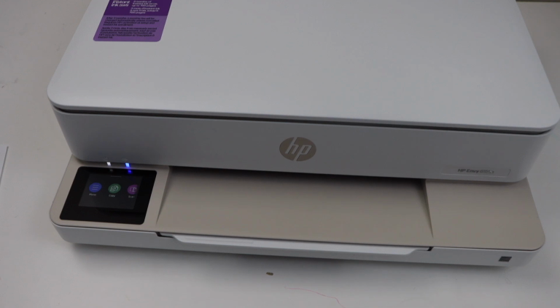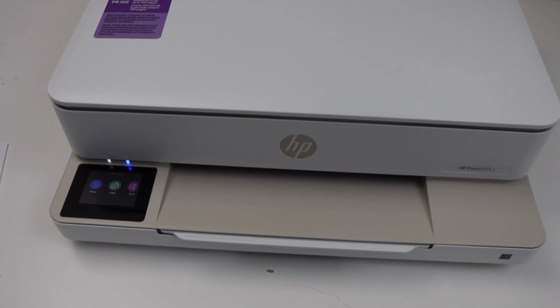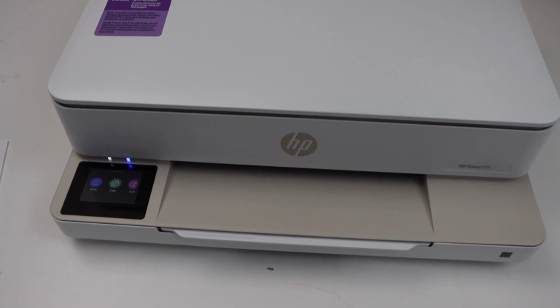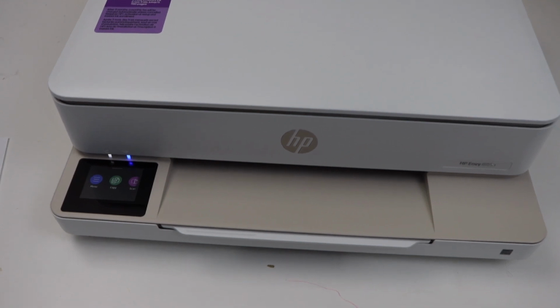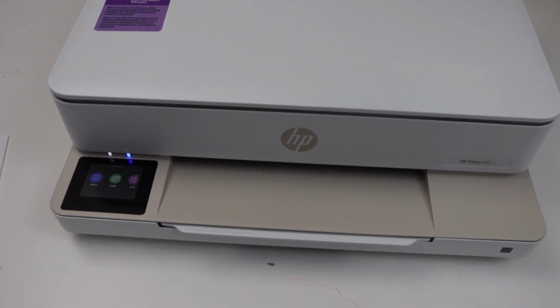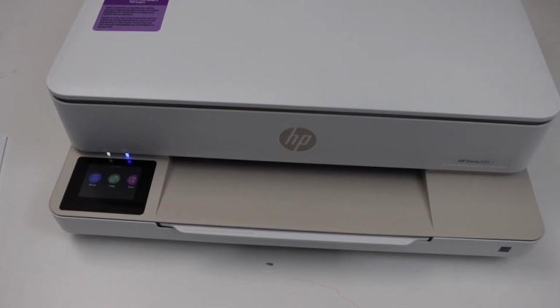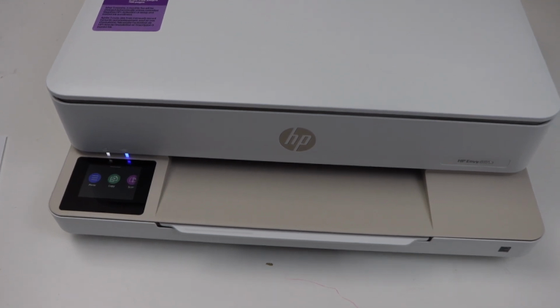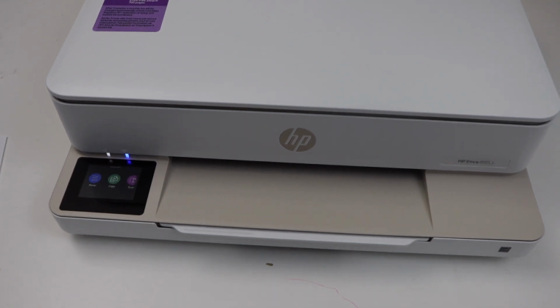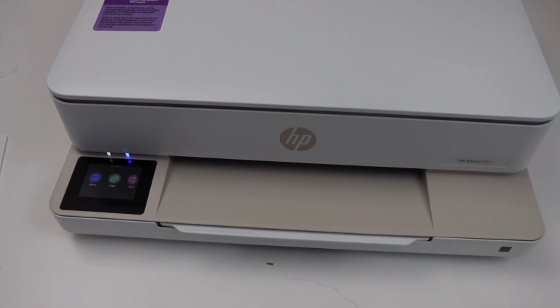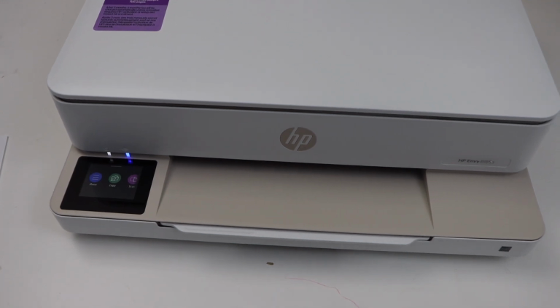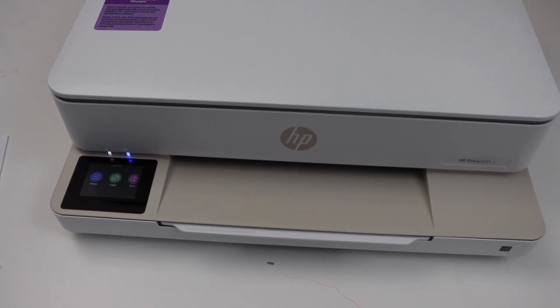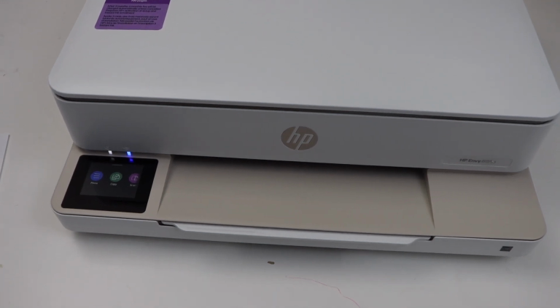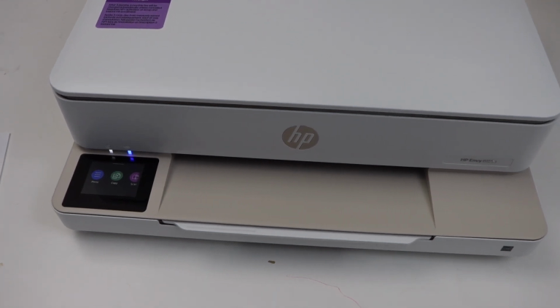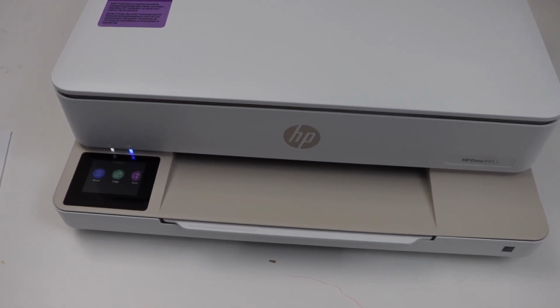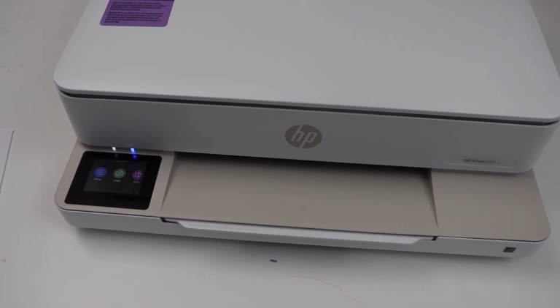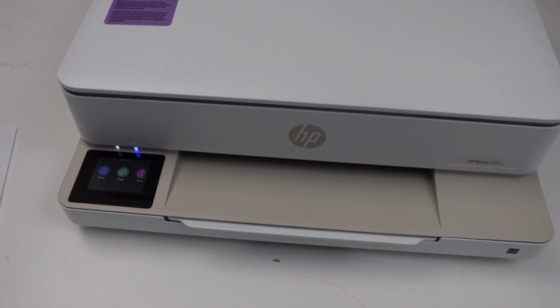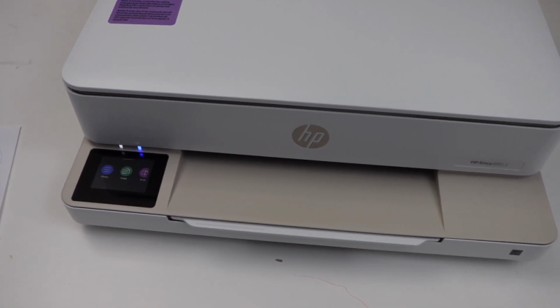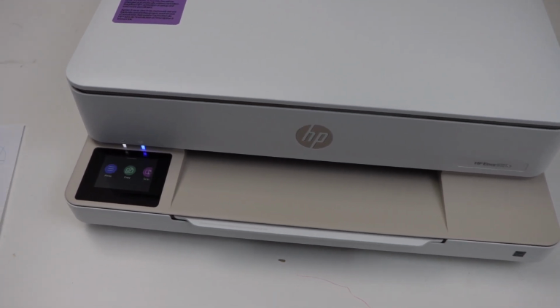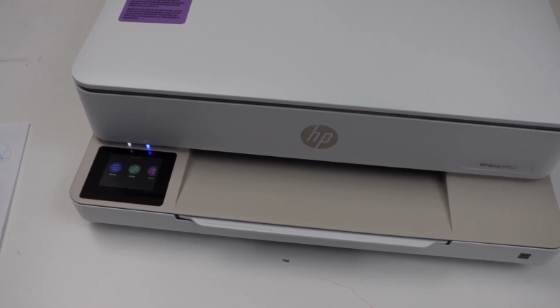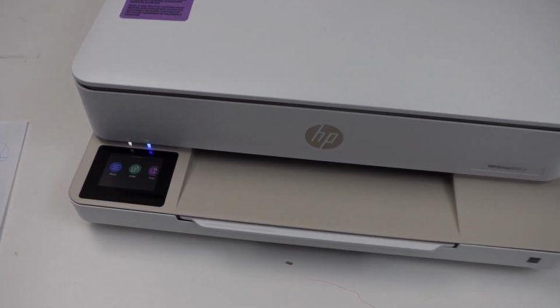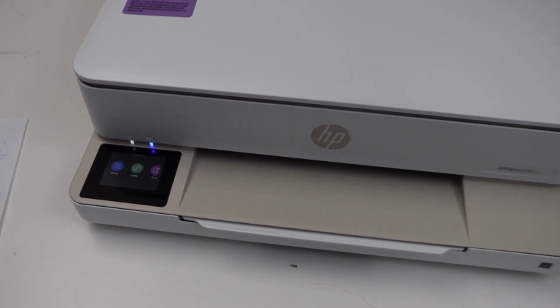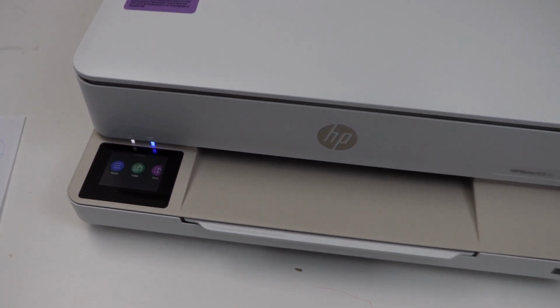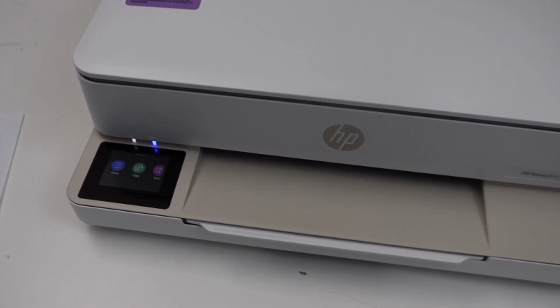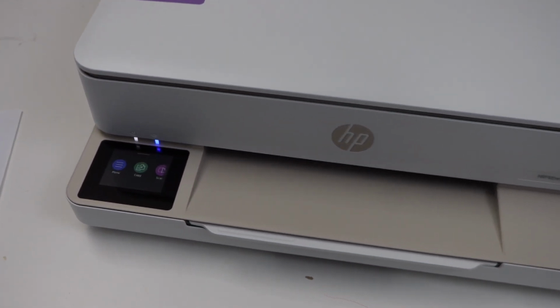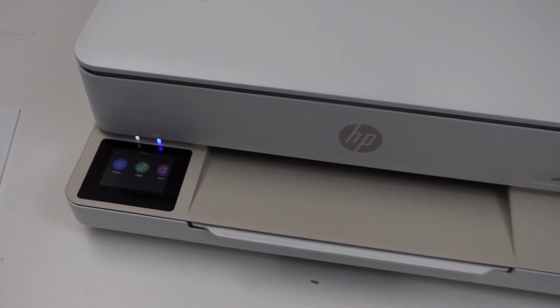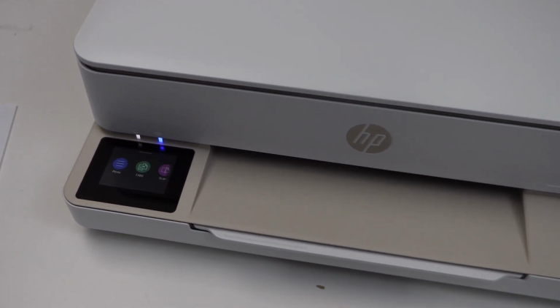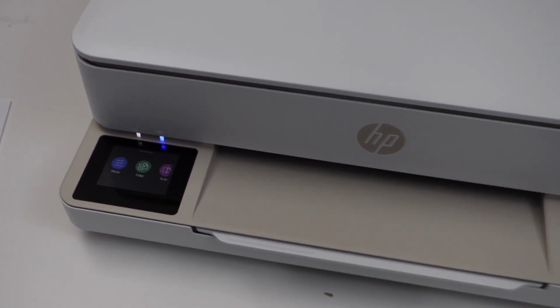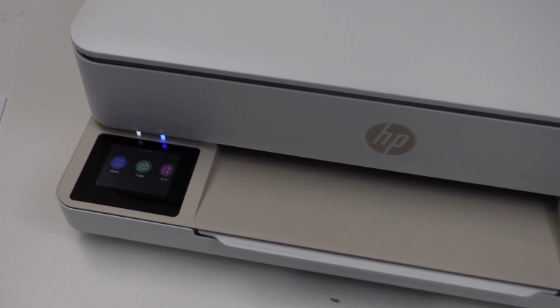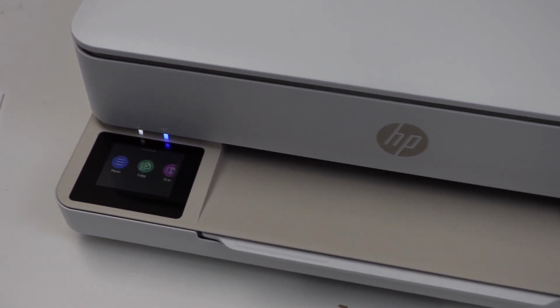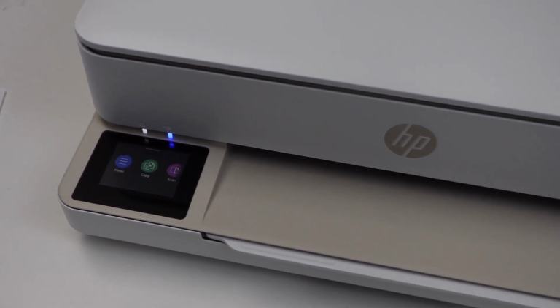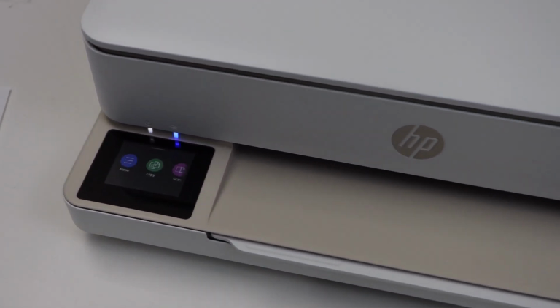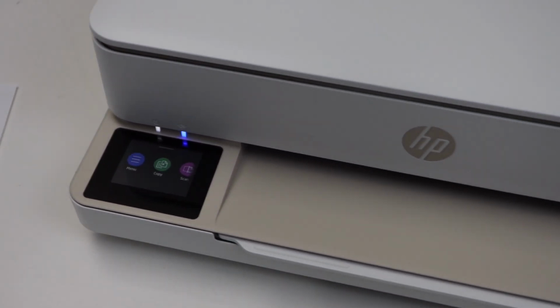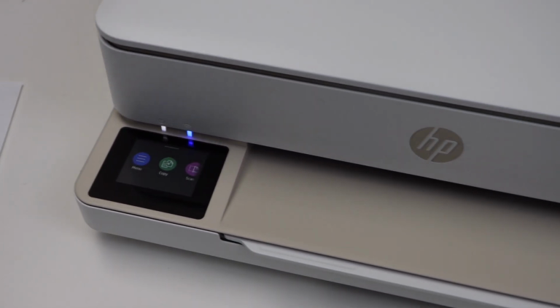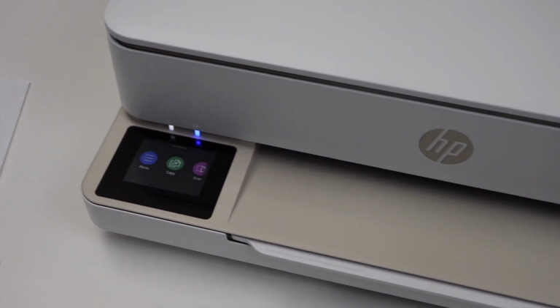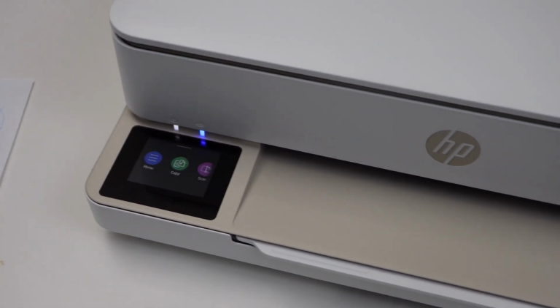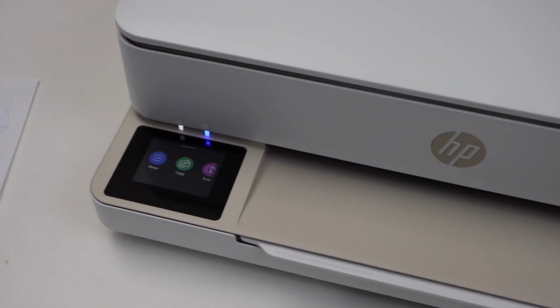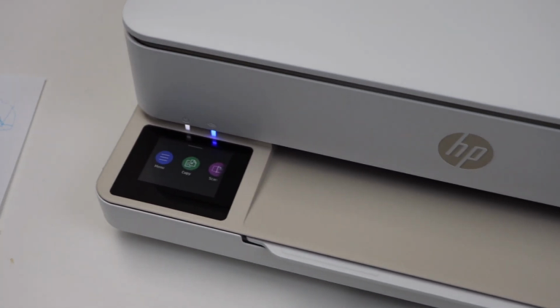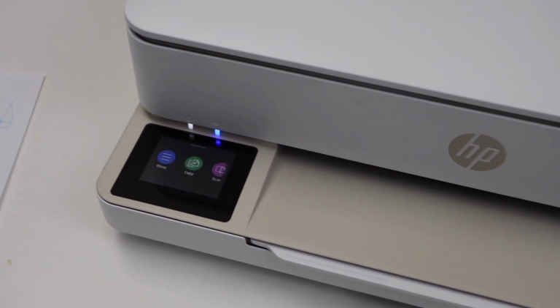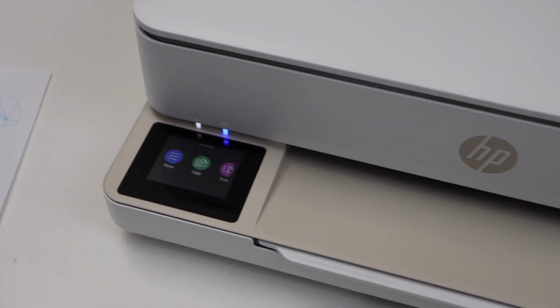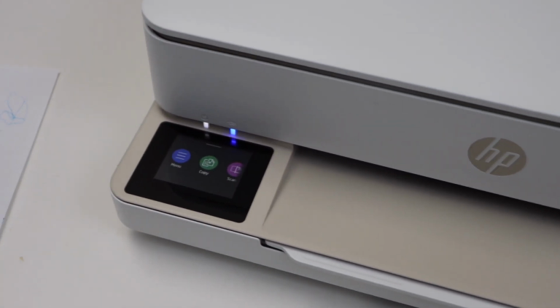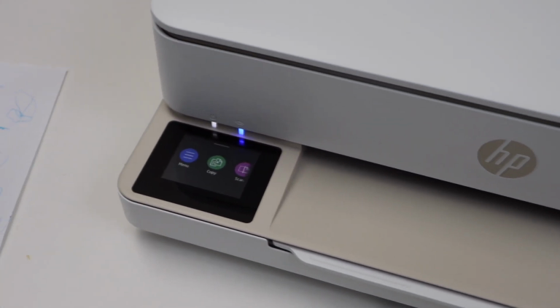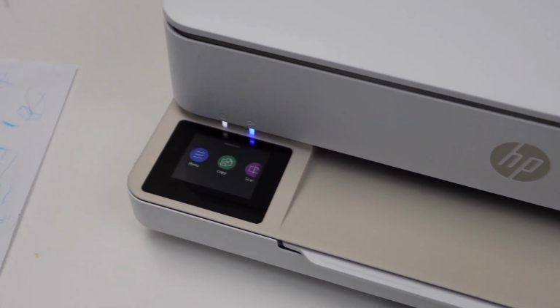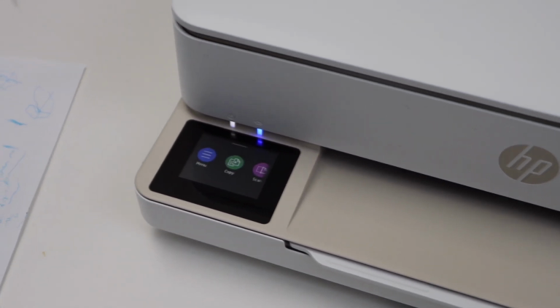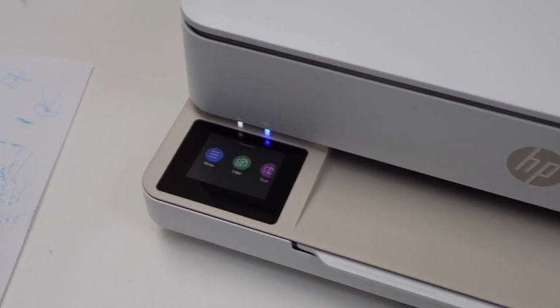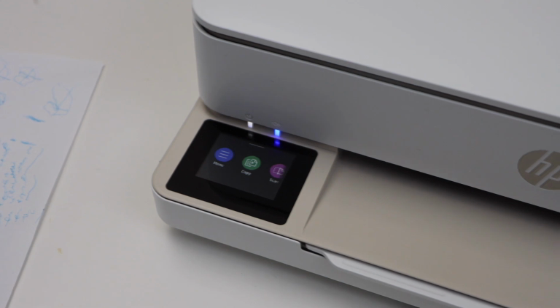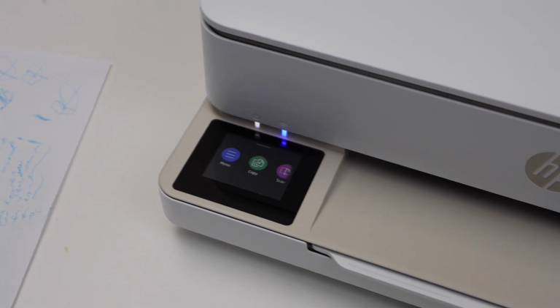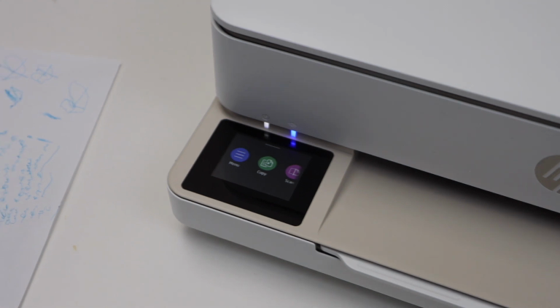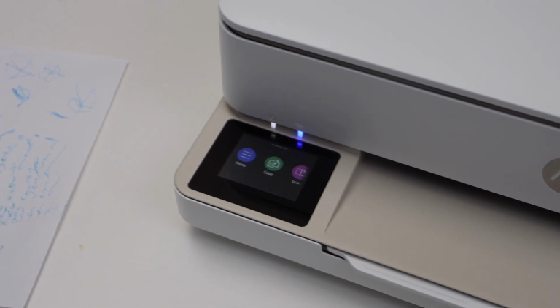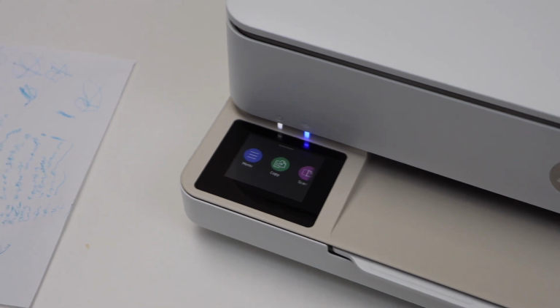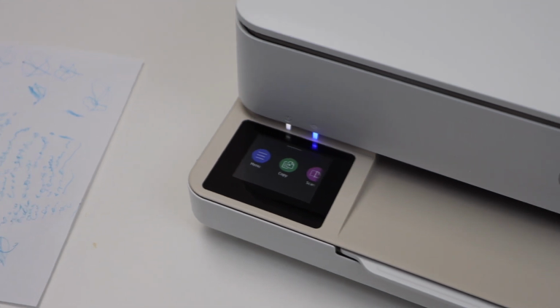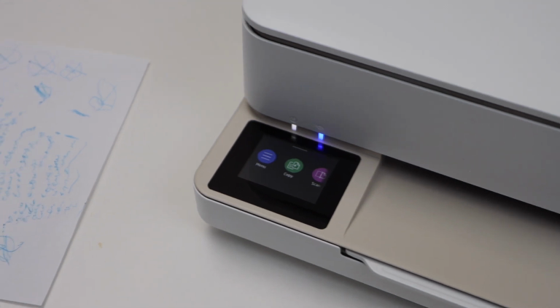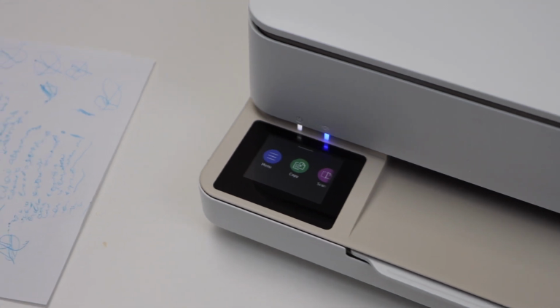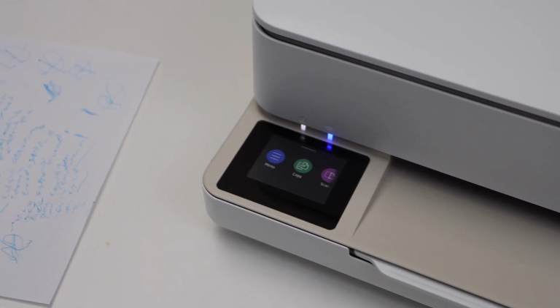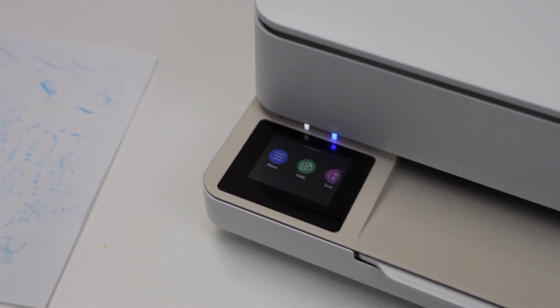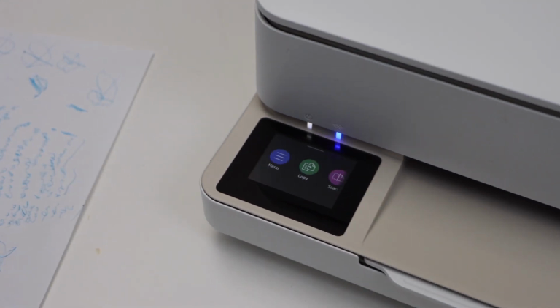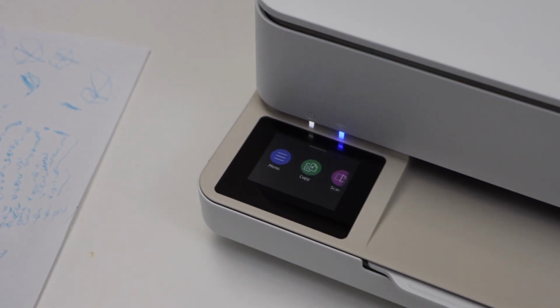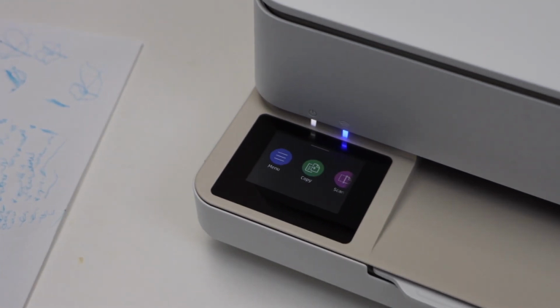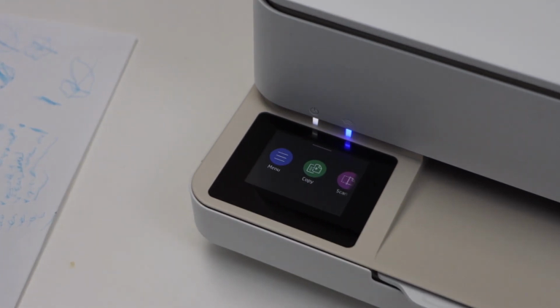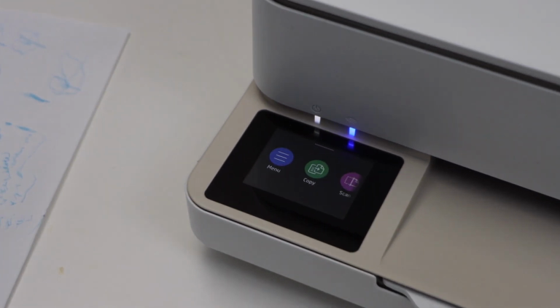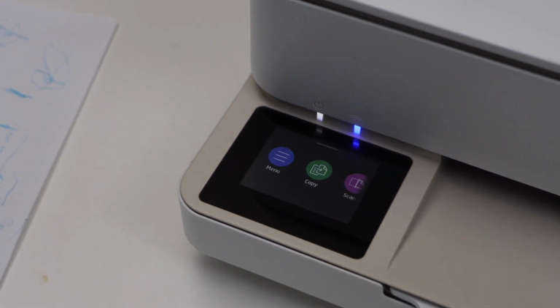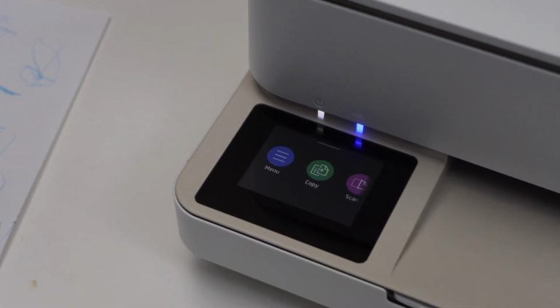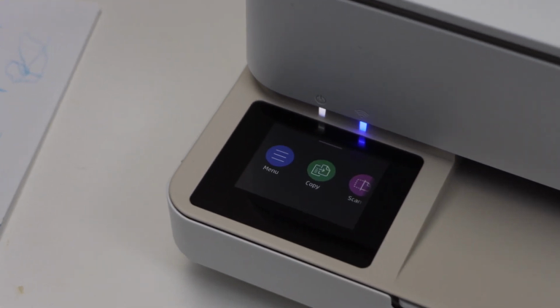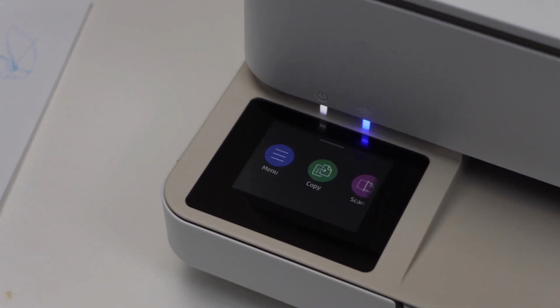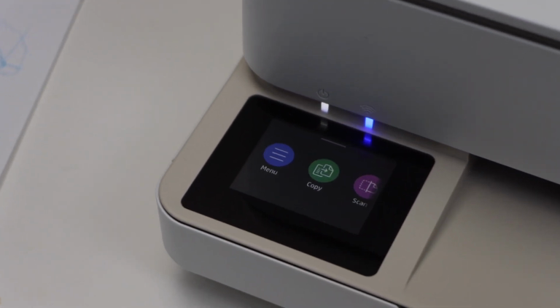In this video, I am going to show you how to do the Wi-Fi setup of your HP ENVY 6100 E-Series Printer.